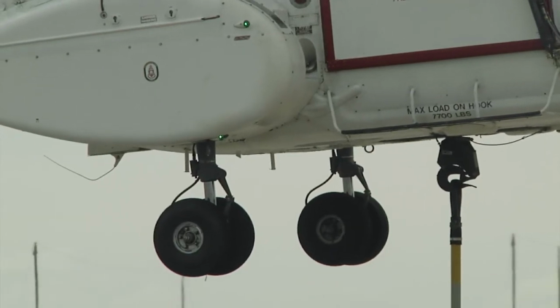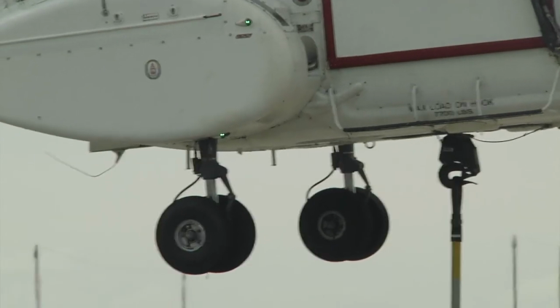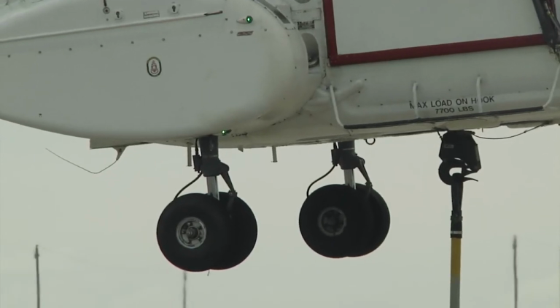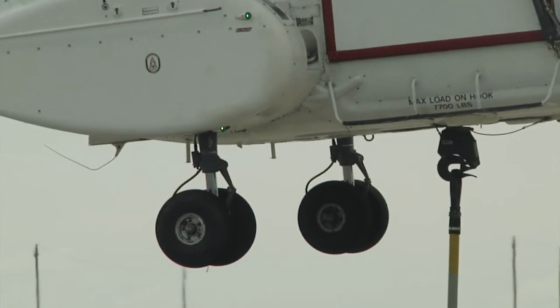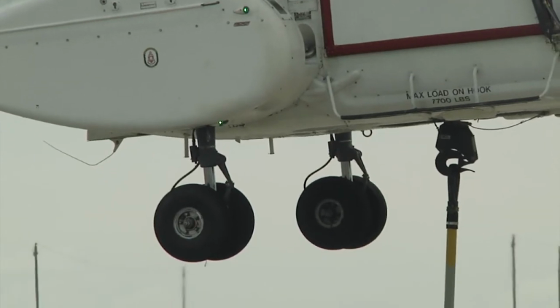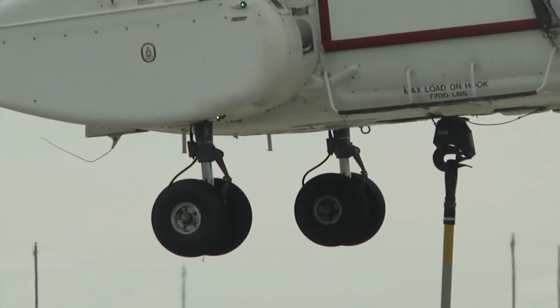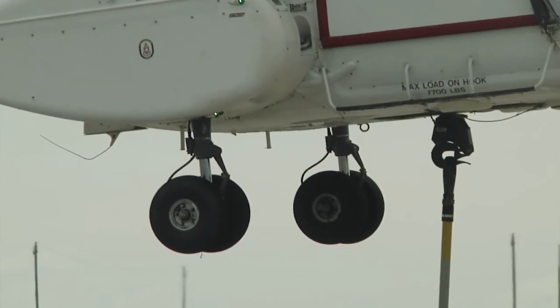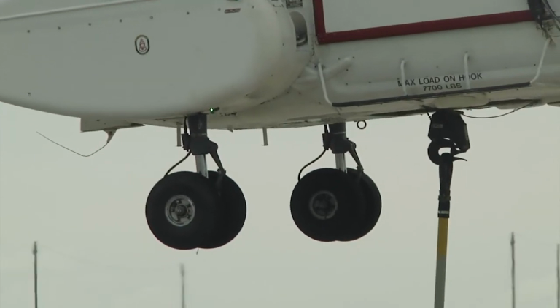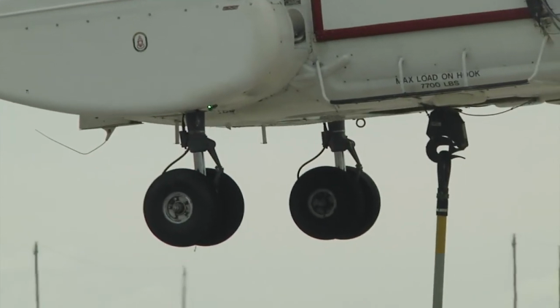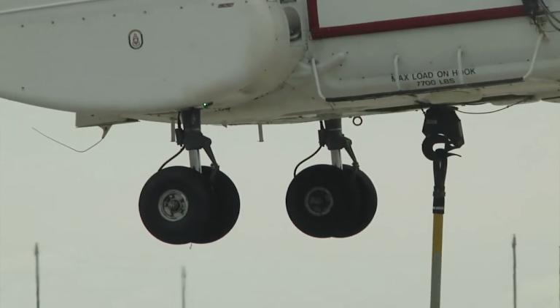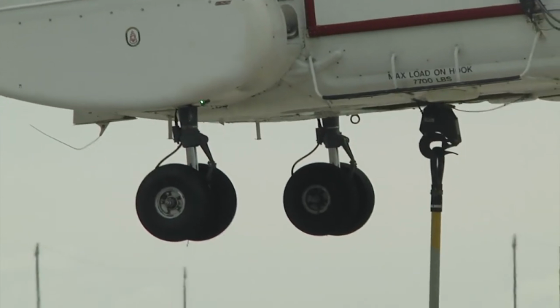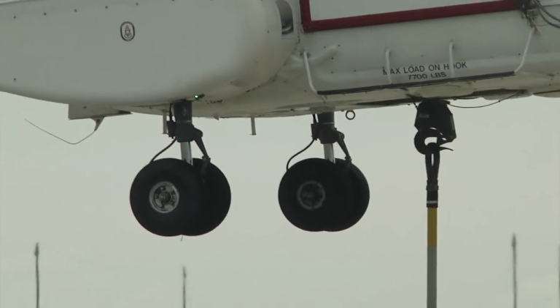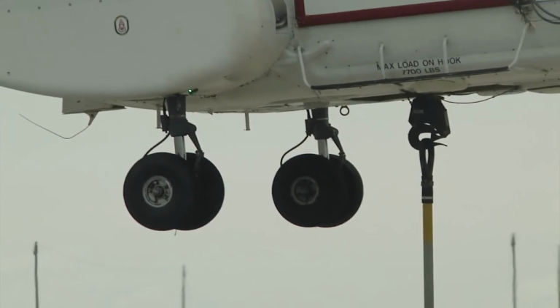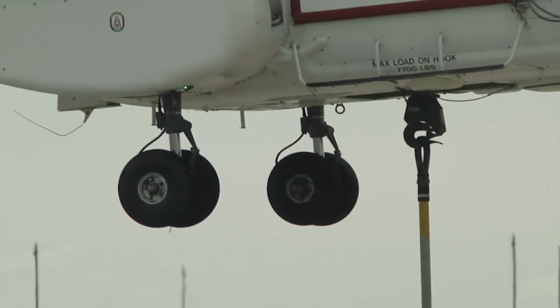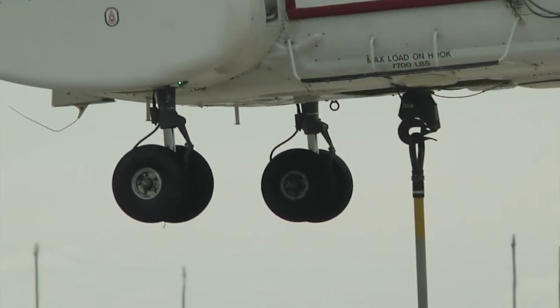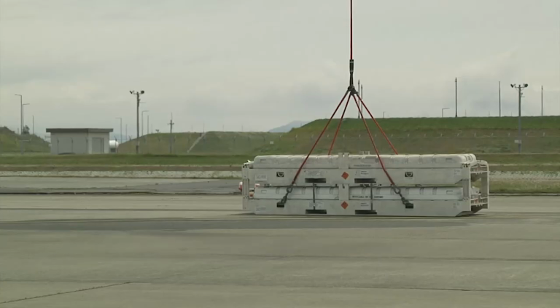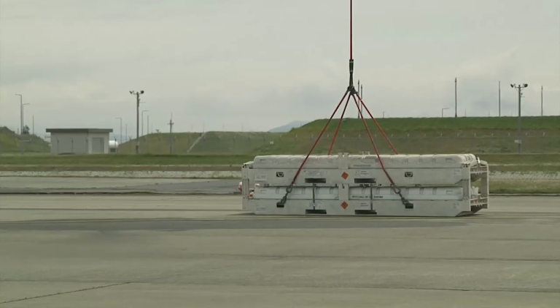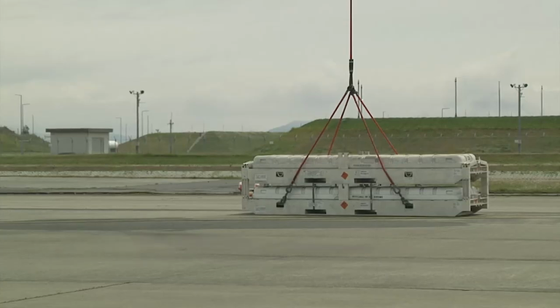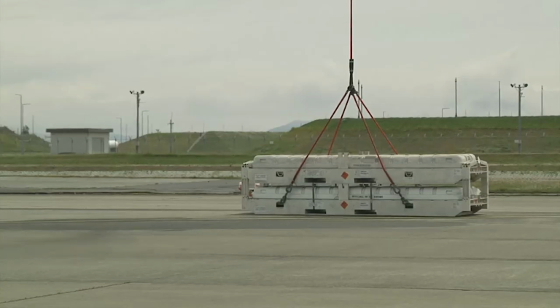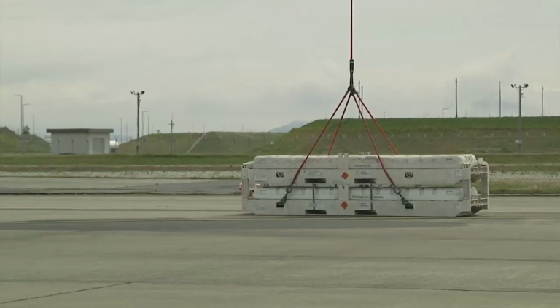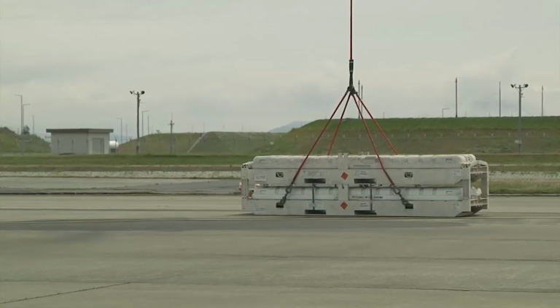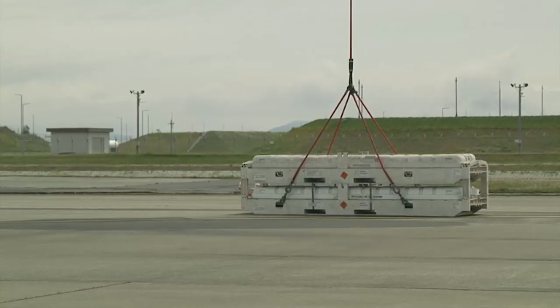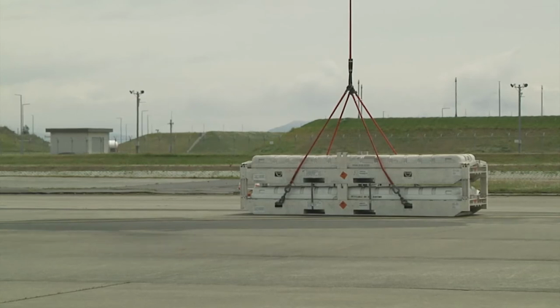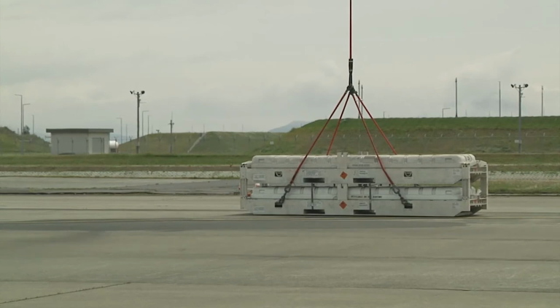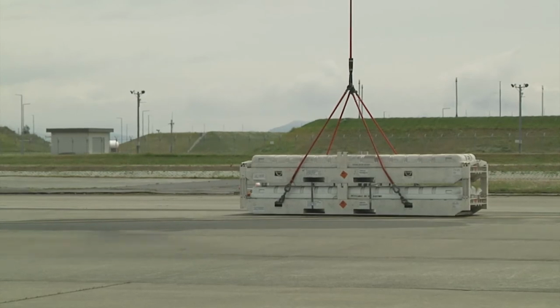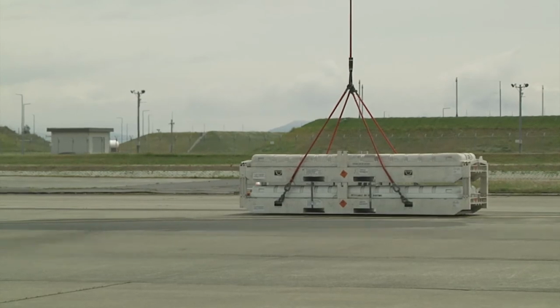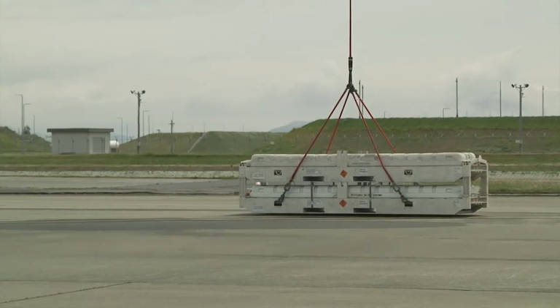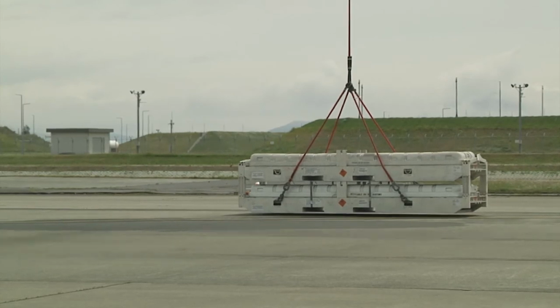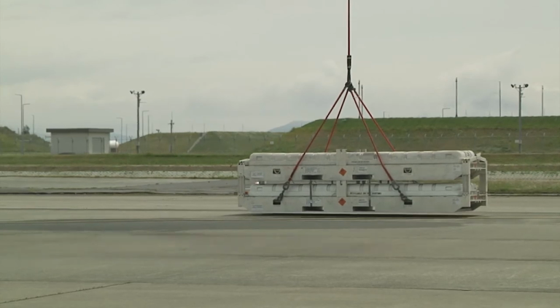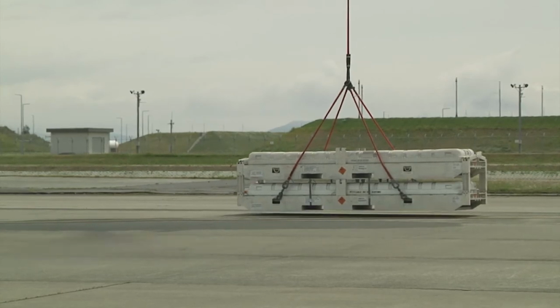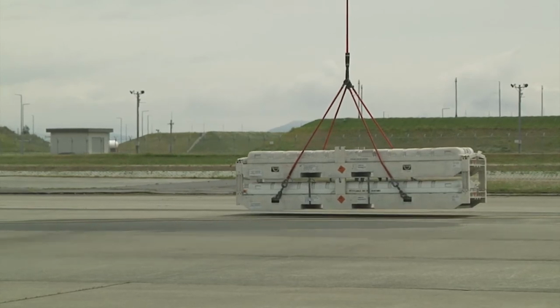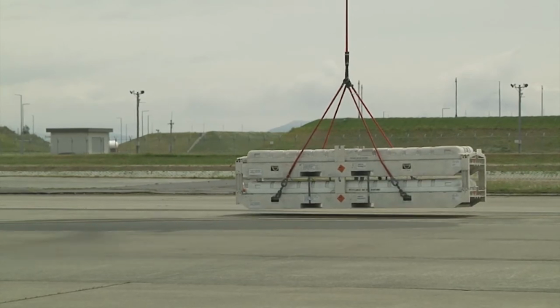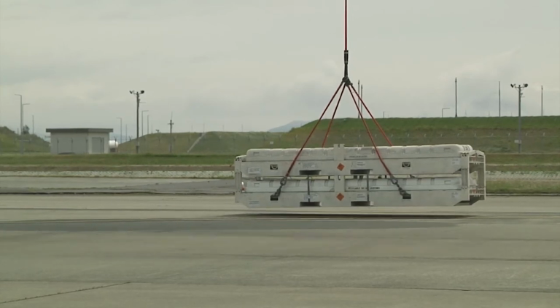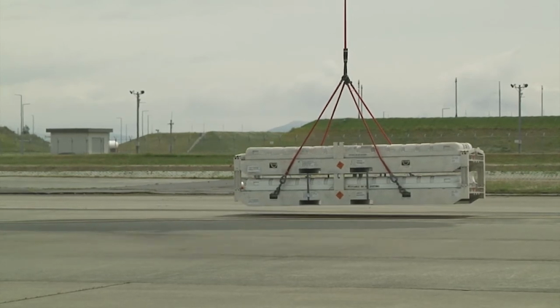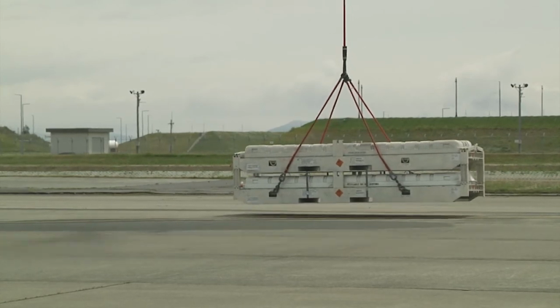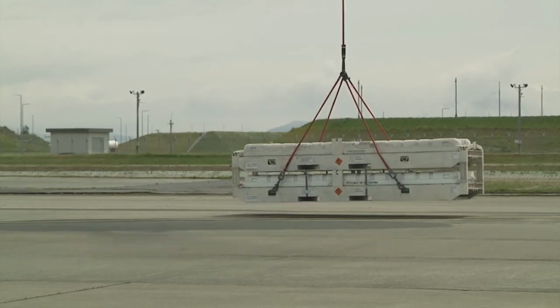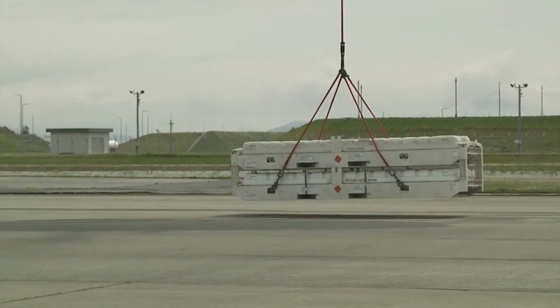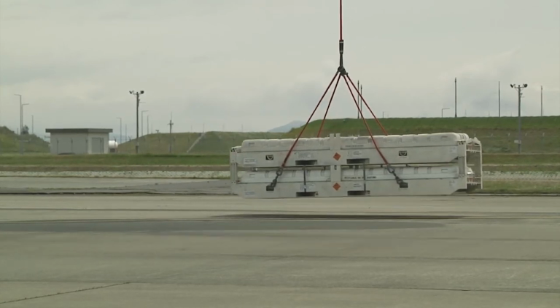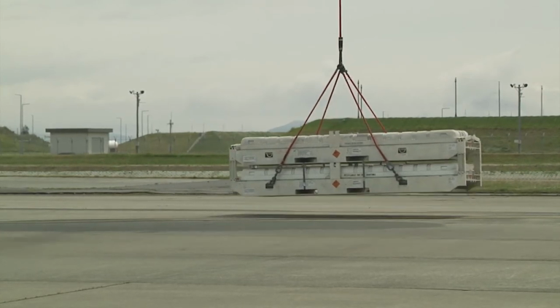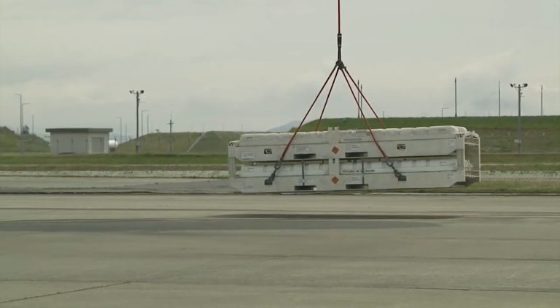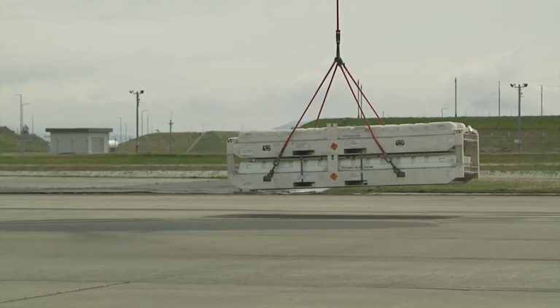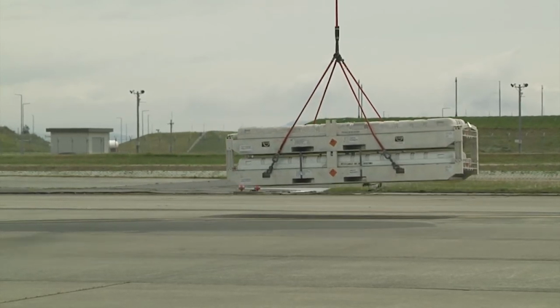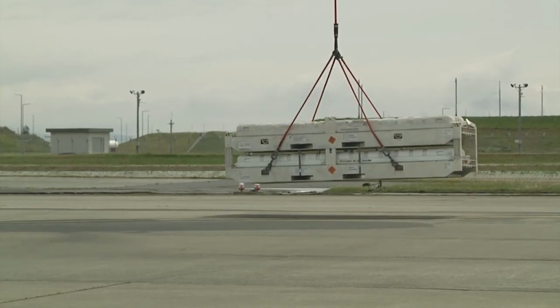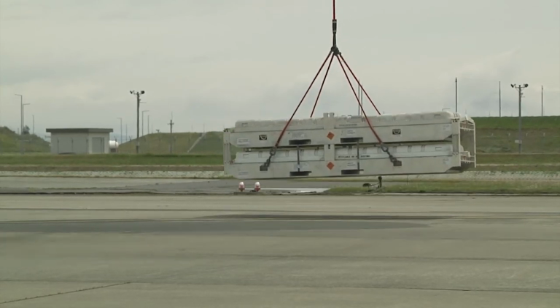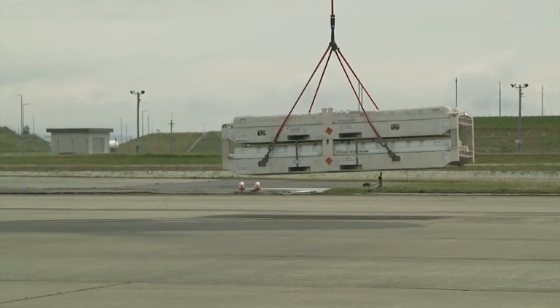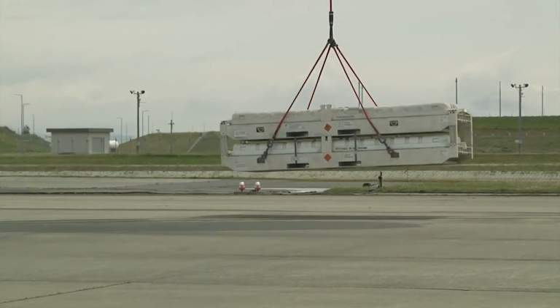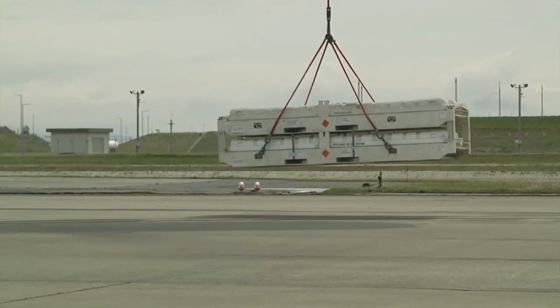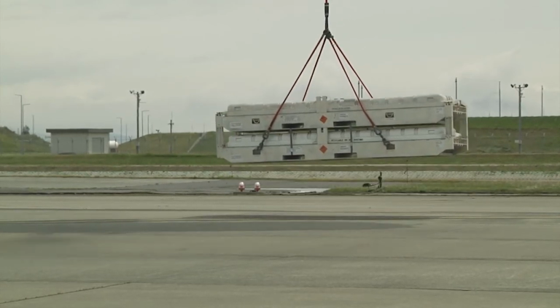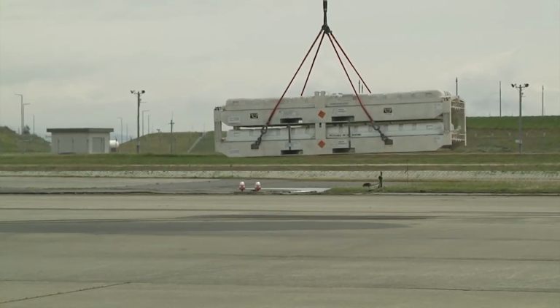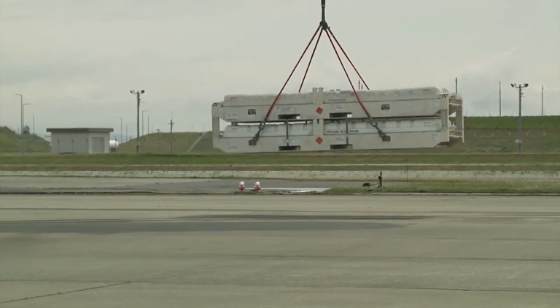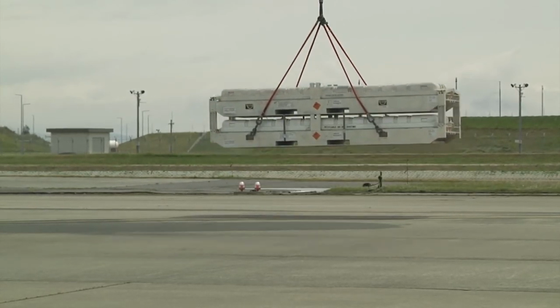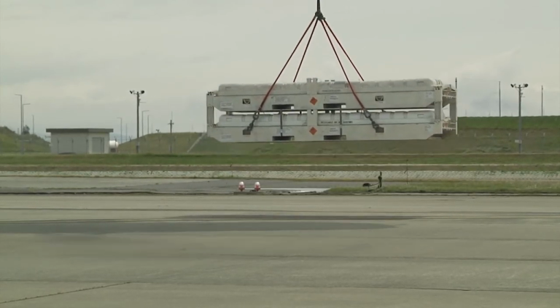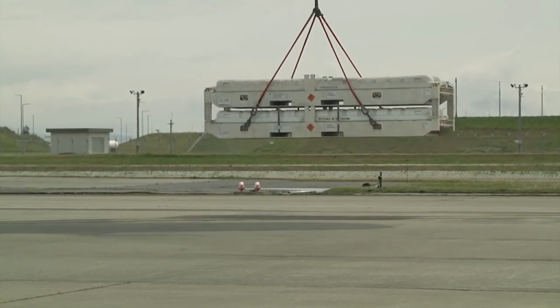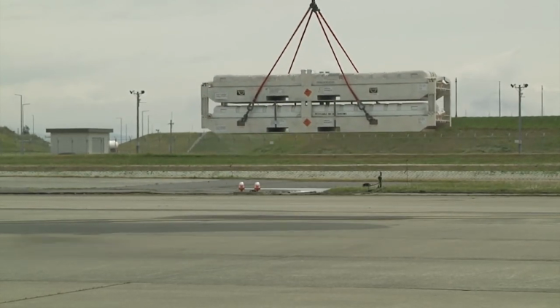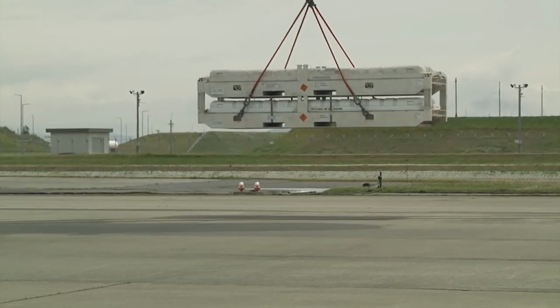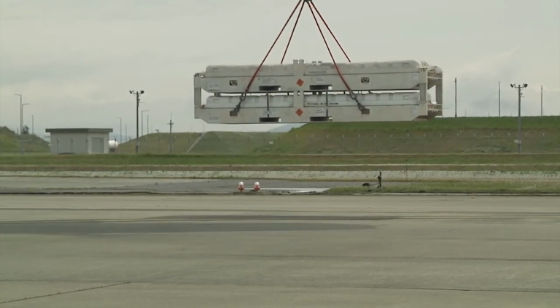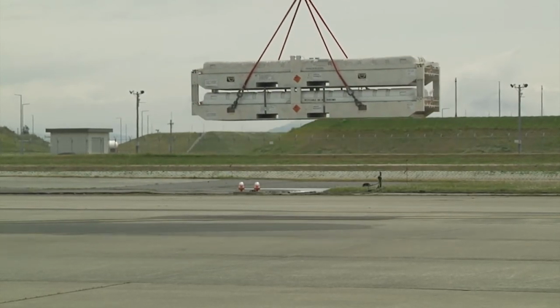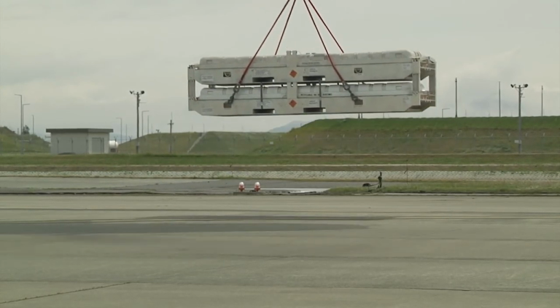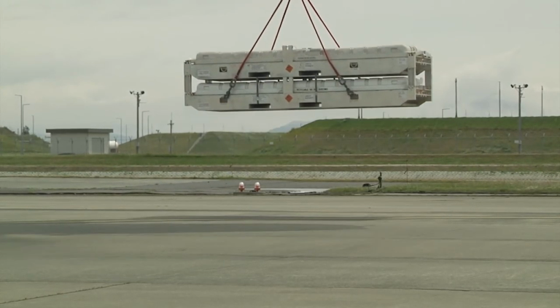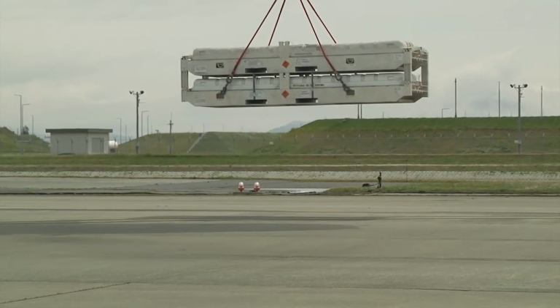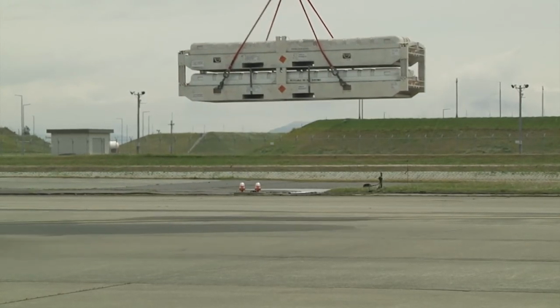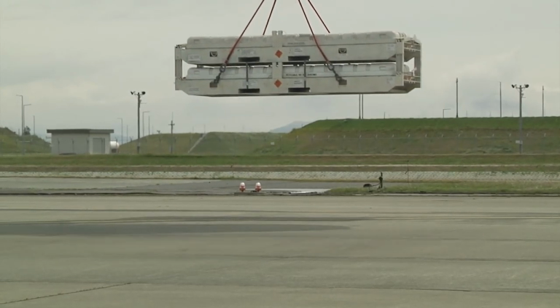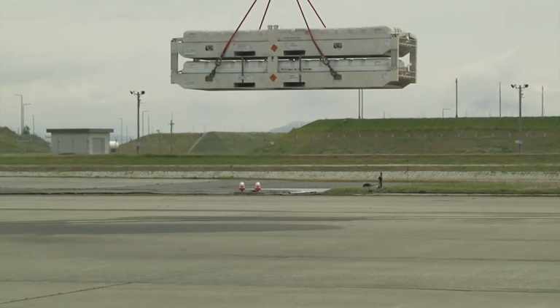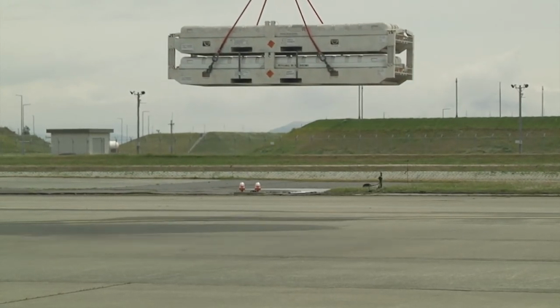Types of ordnance include artillery, weapons, and munitions. Reporting from Marine Corps Air Station Iwakuni, Japan, I'm Marine Corporal Kate Busto.